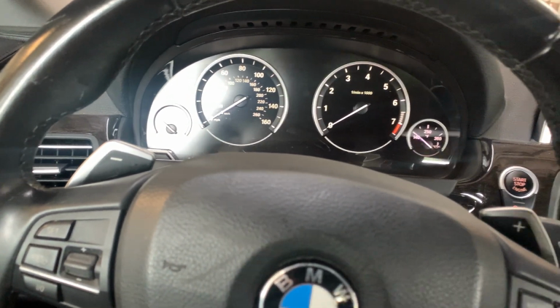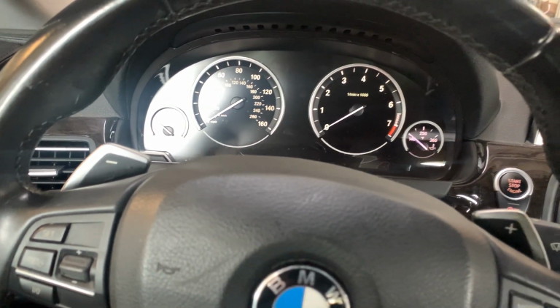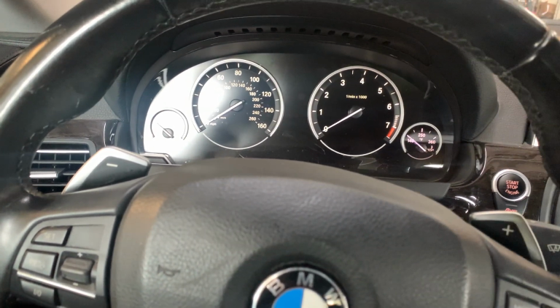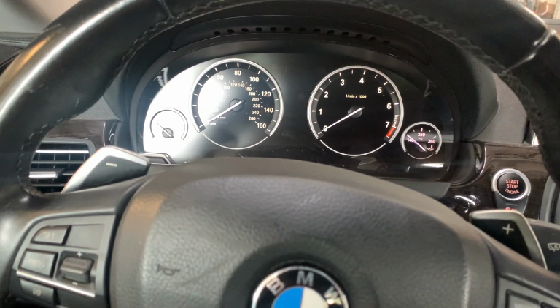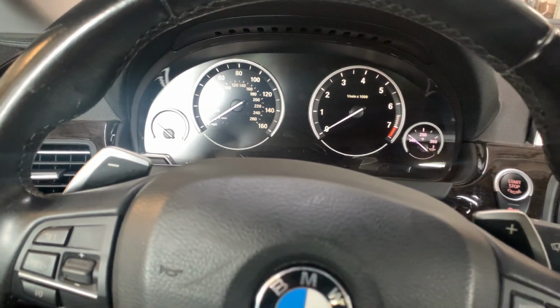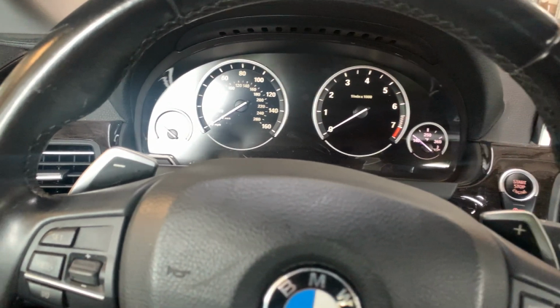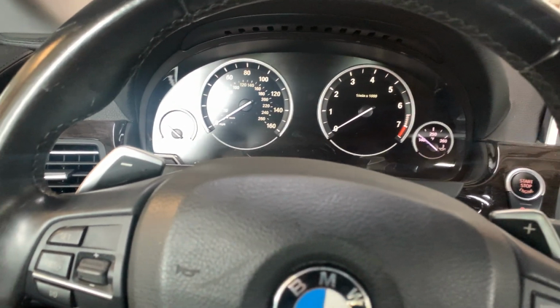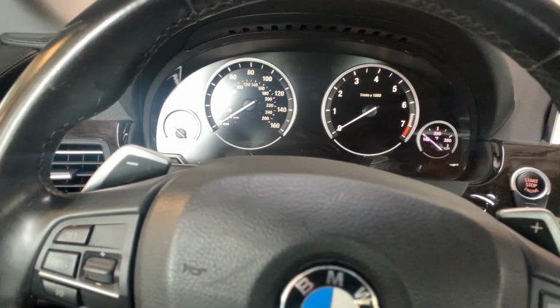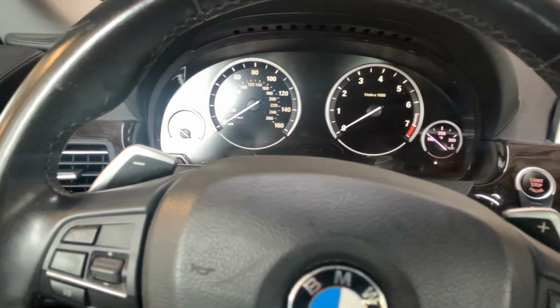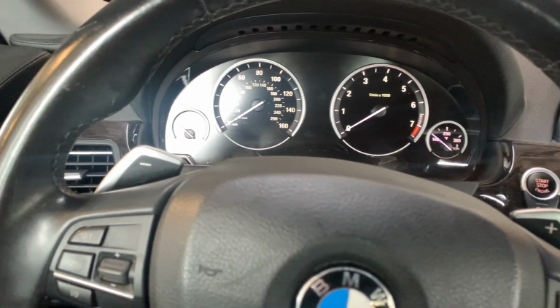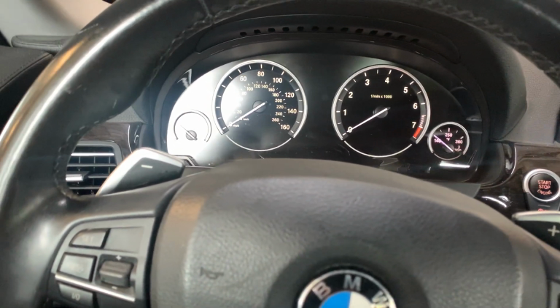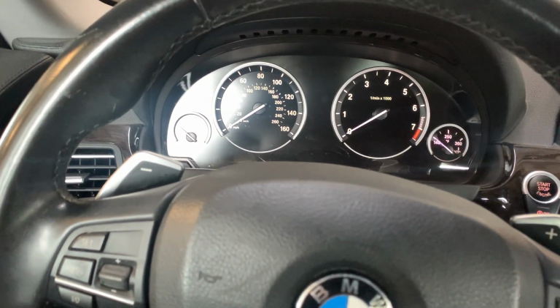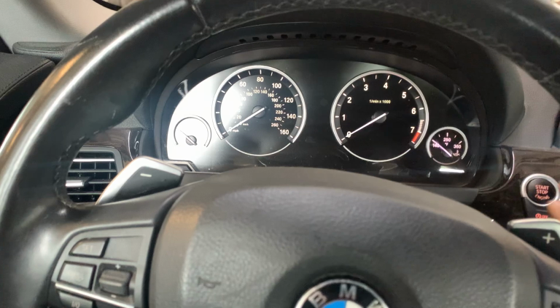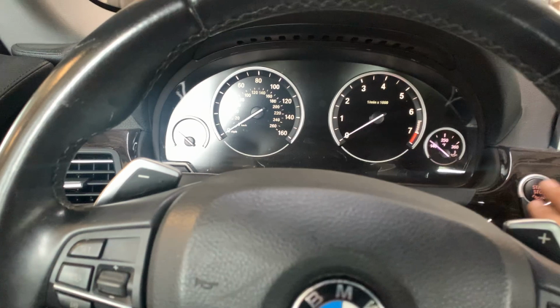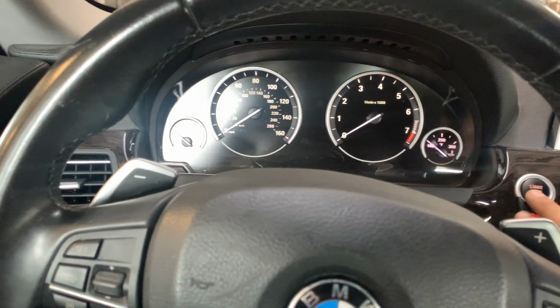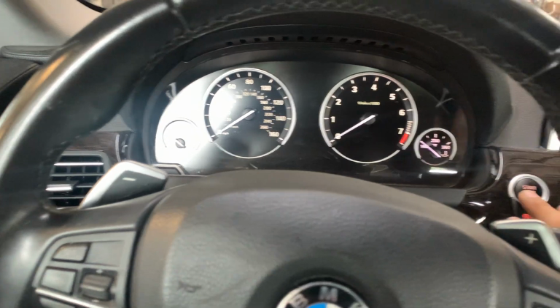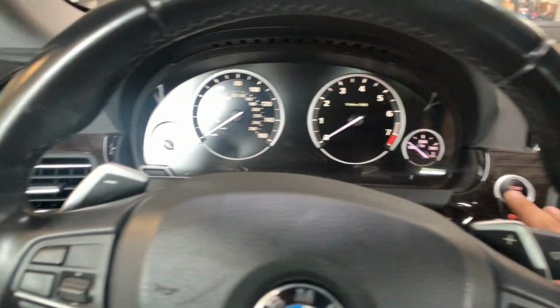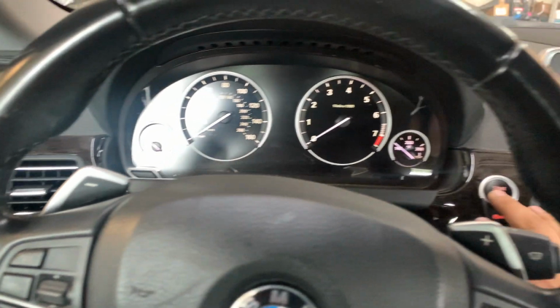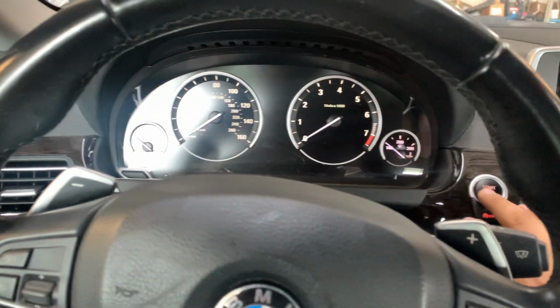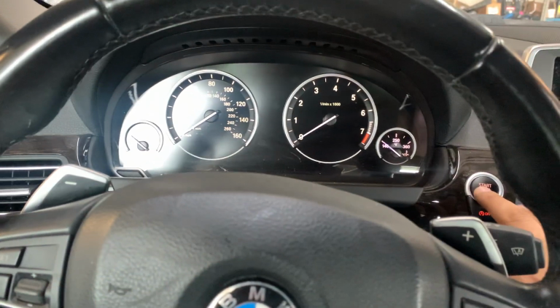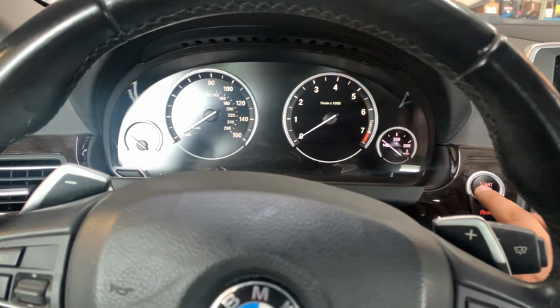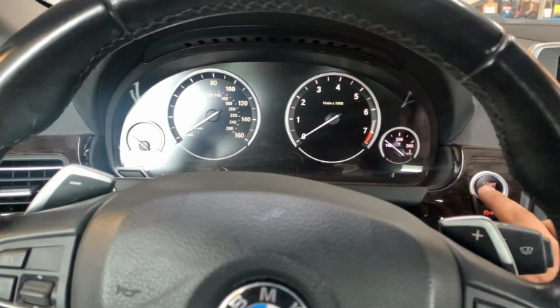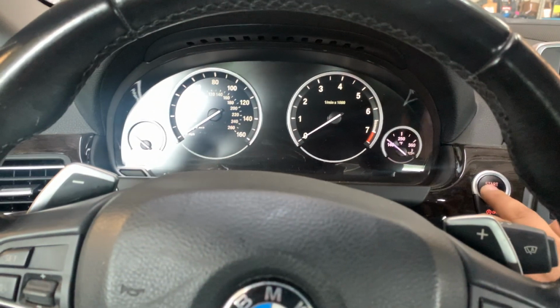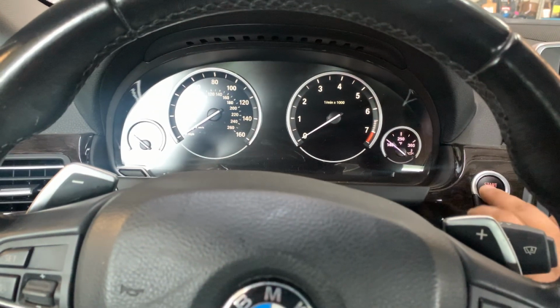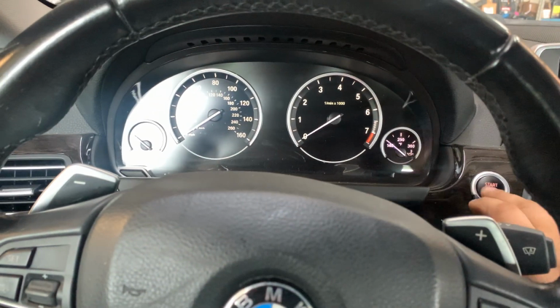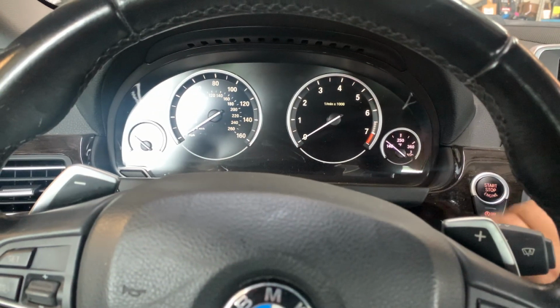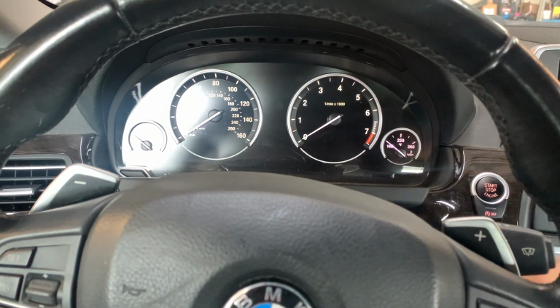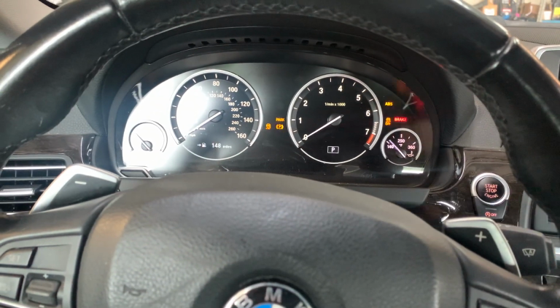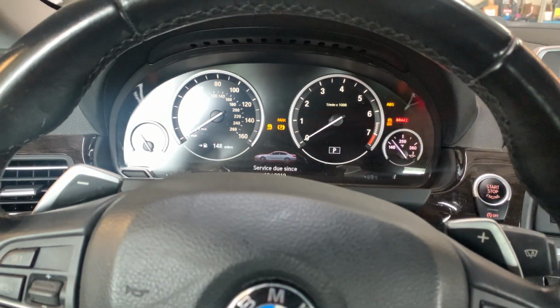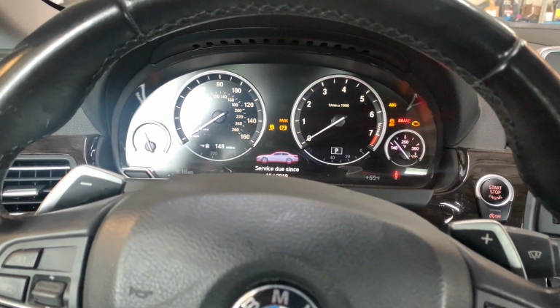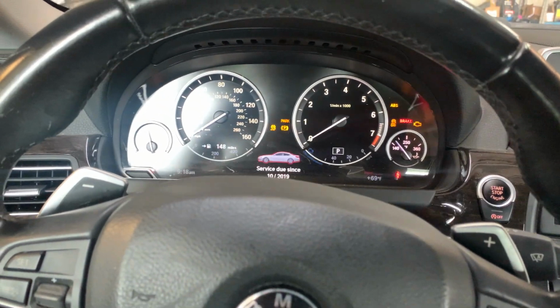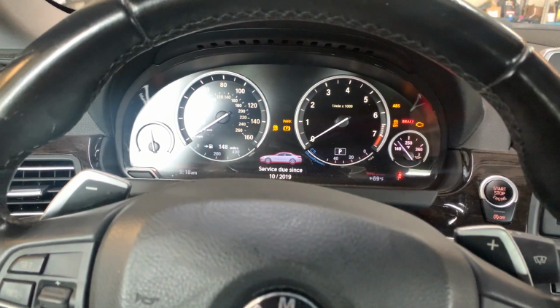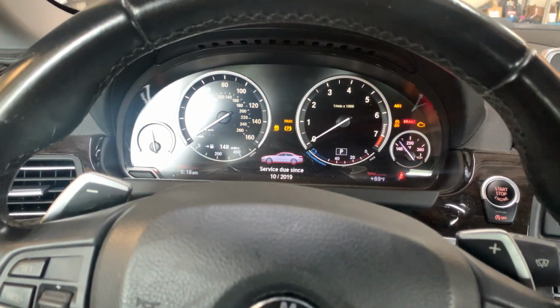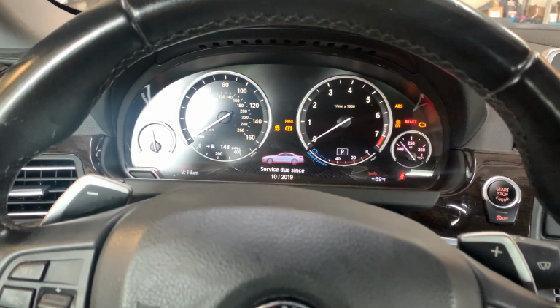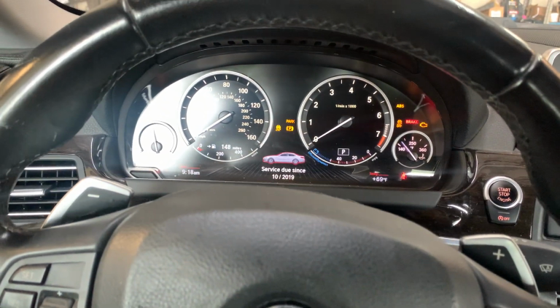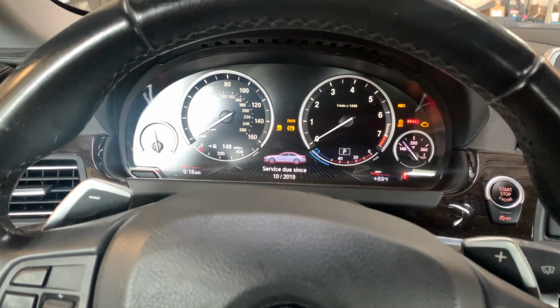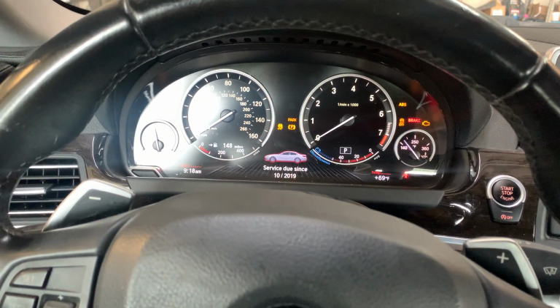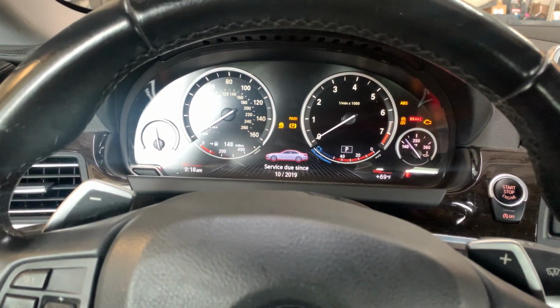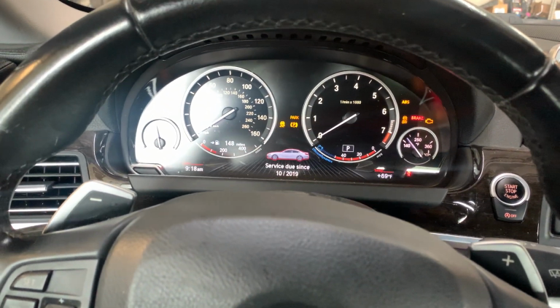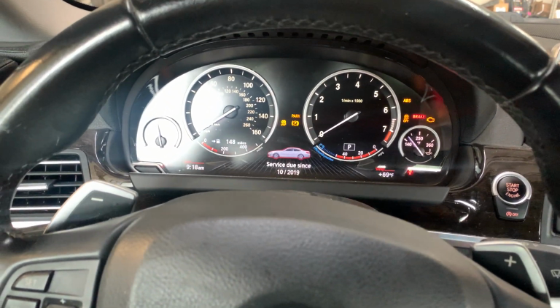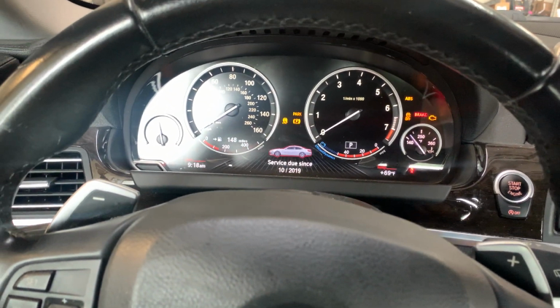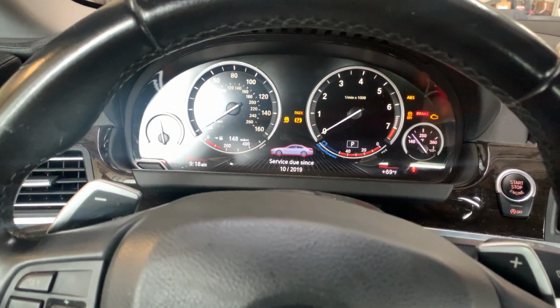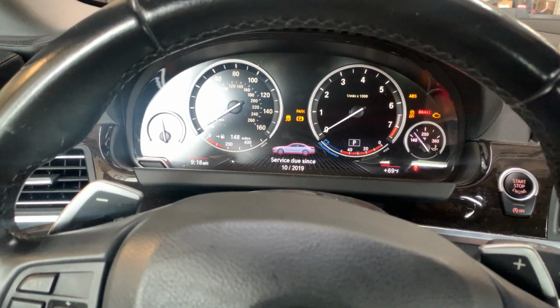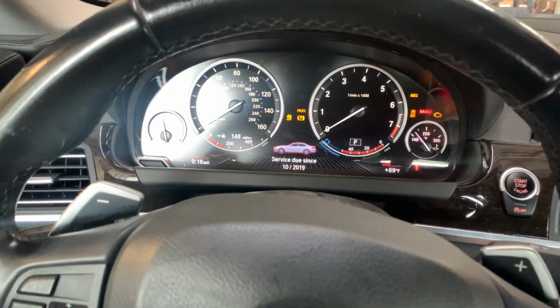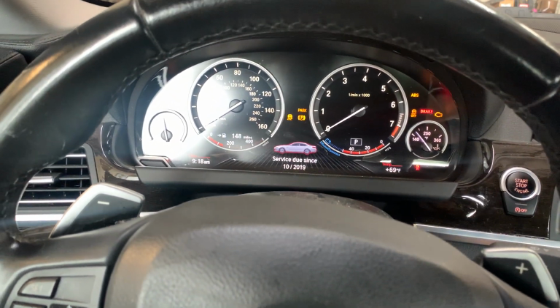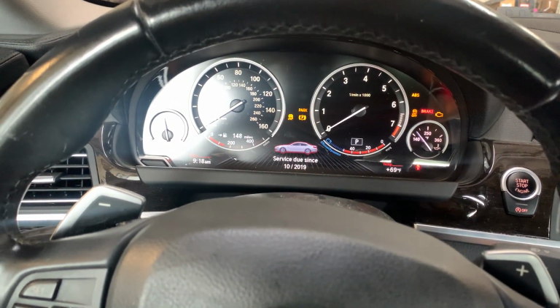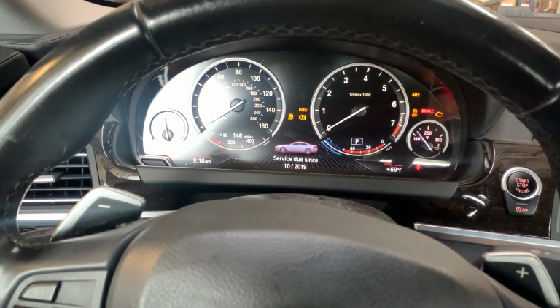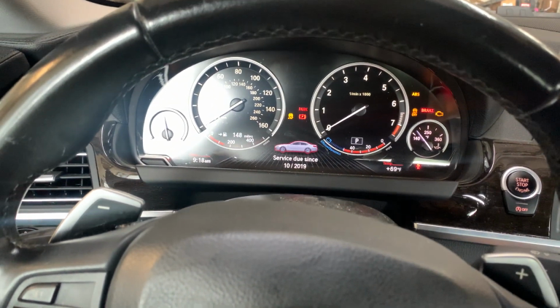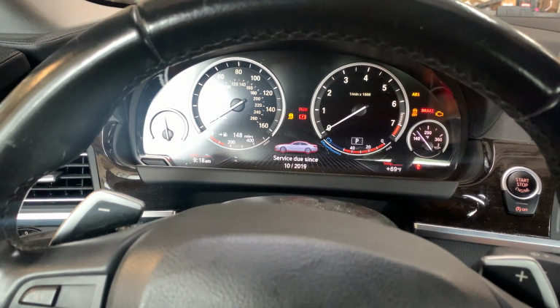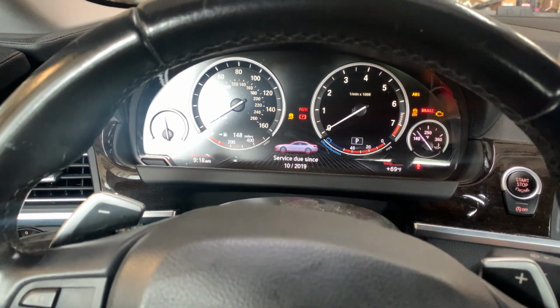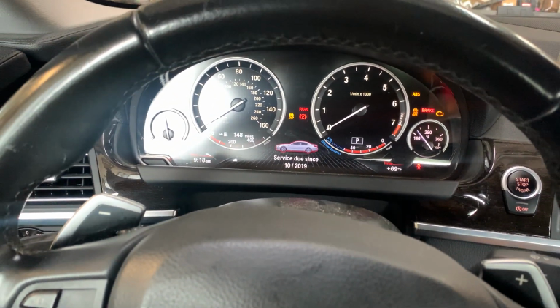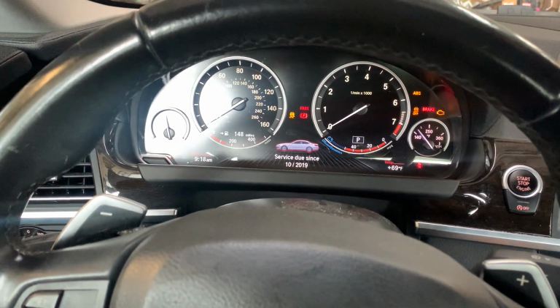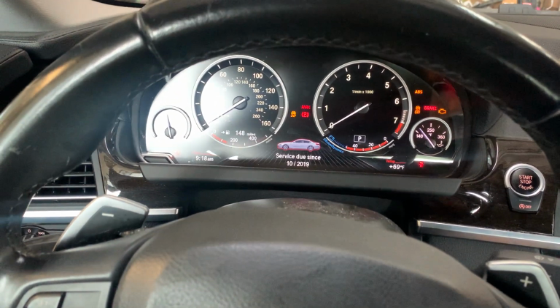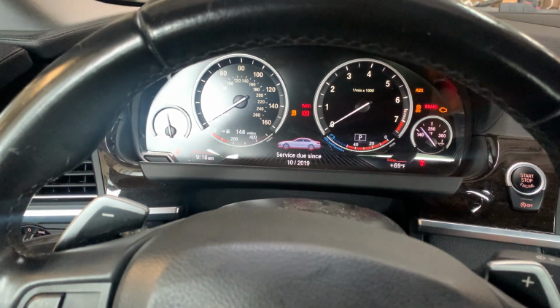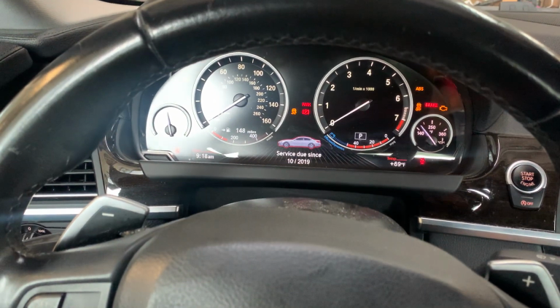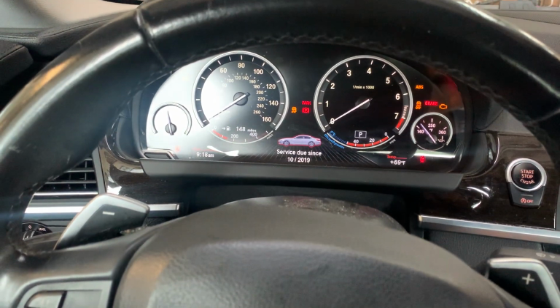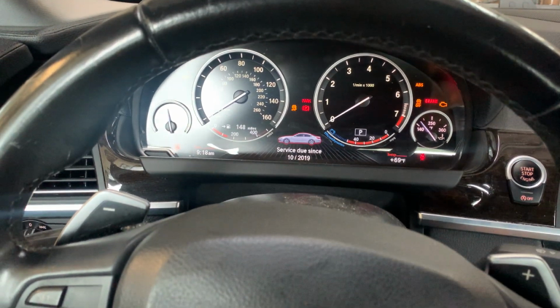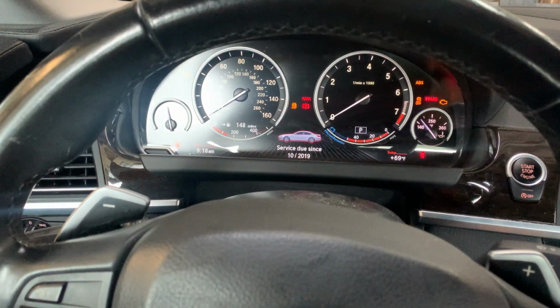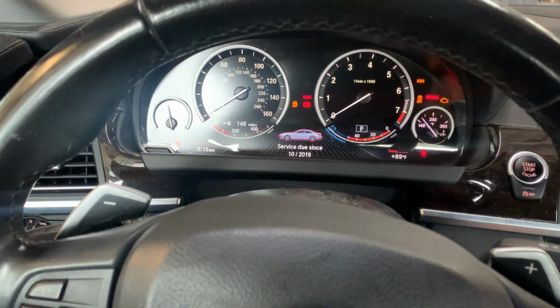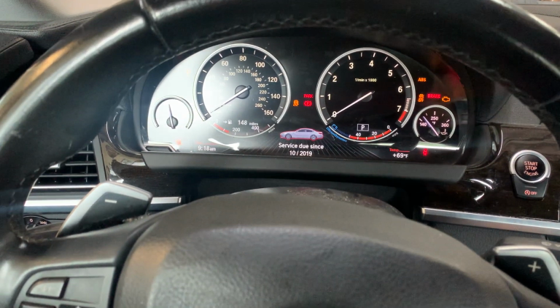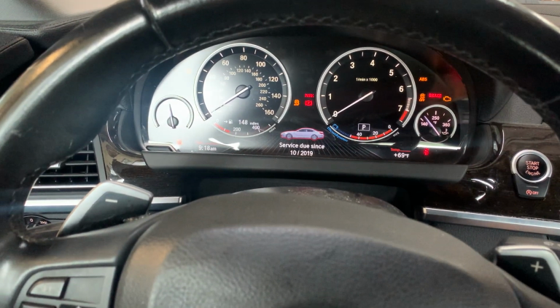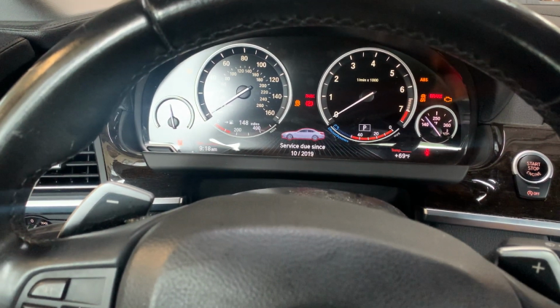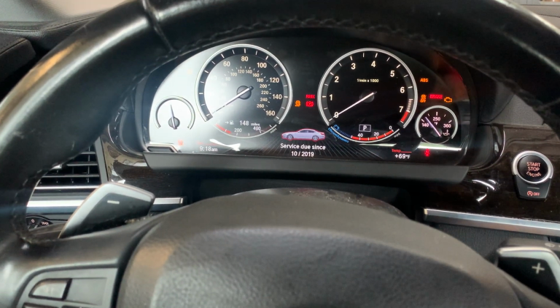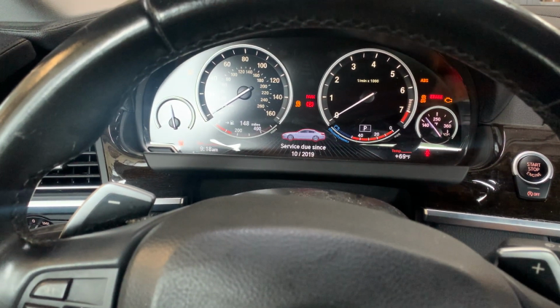First thing, we're going to turn the ignition on. Wait for the service messages to go out.